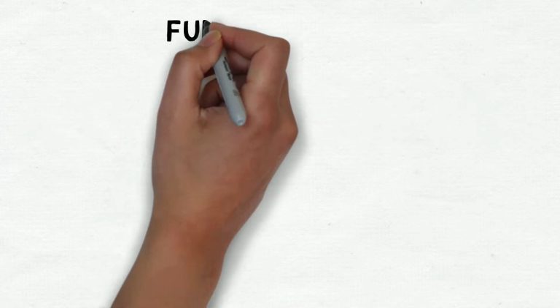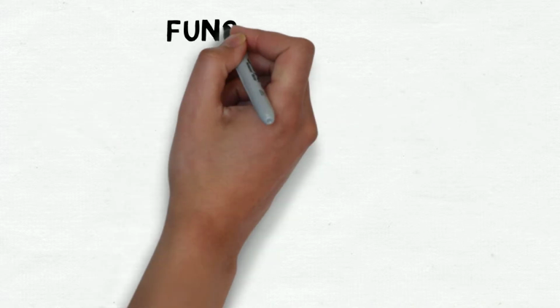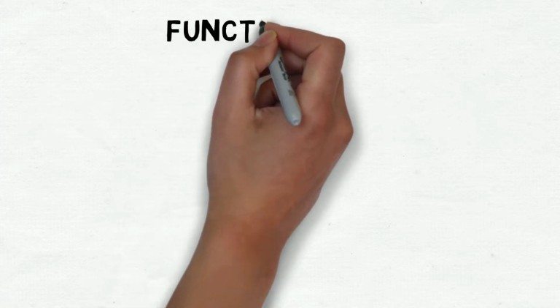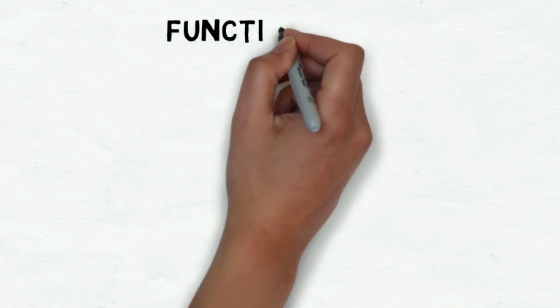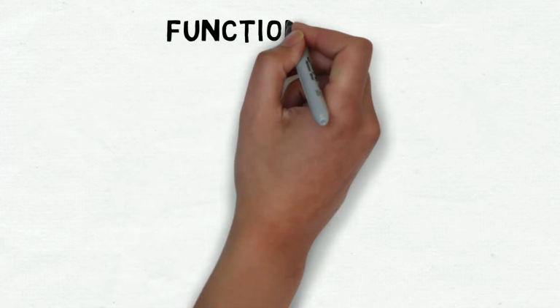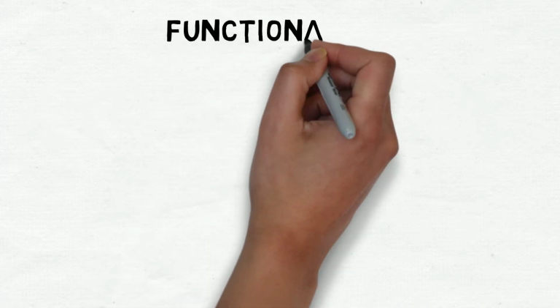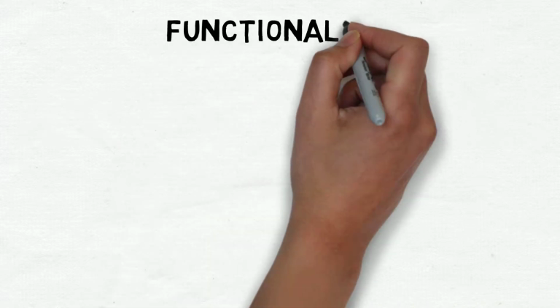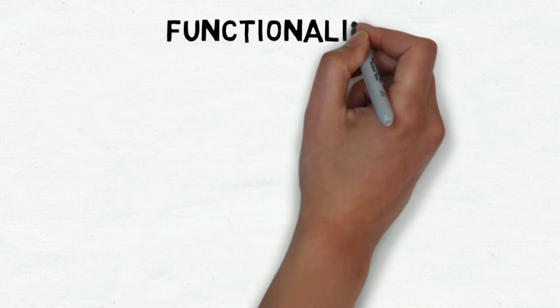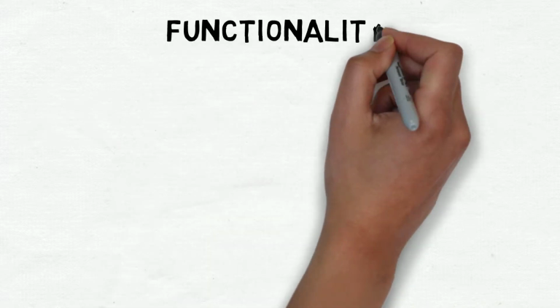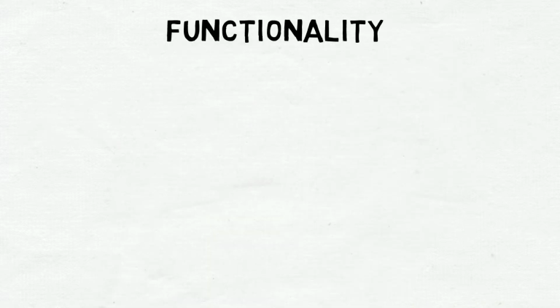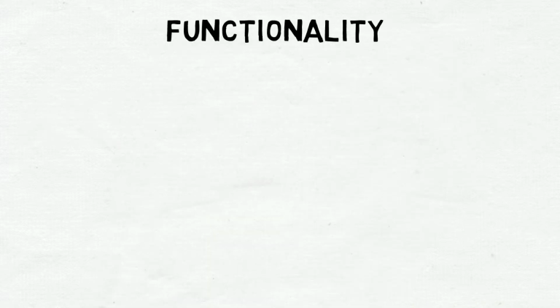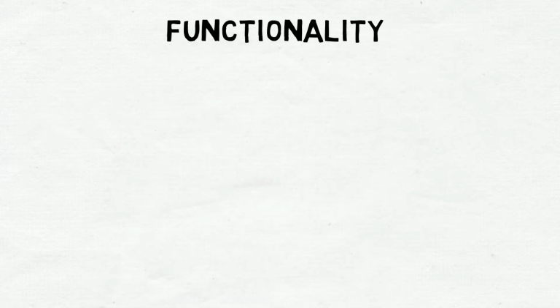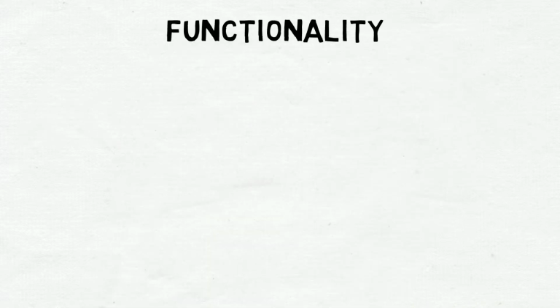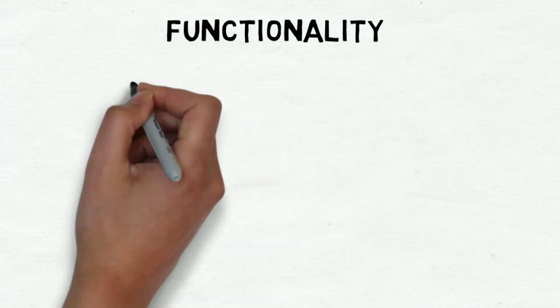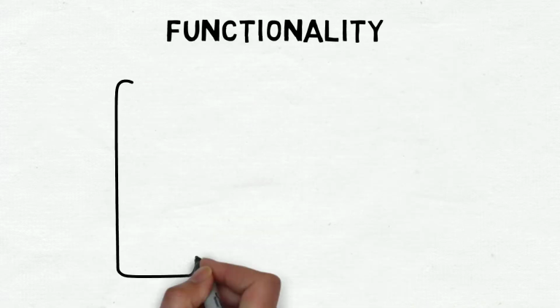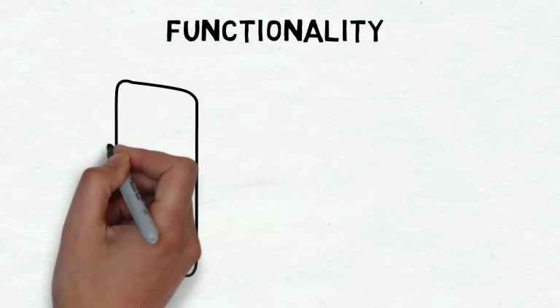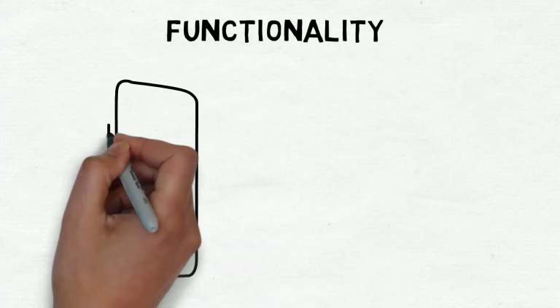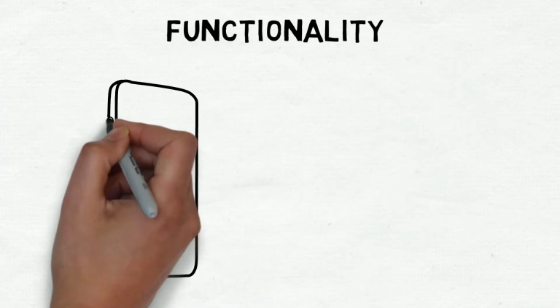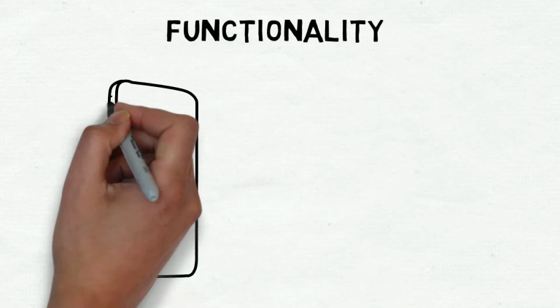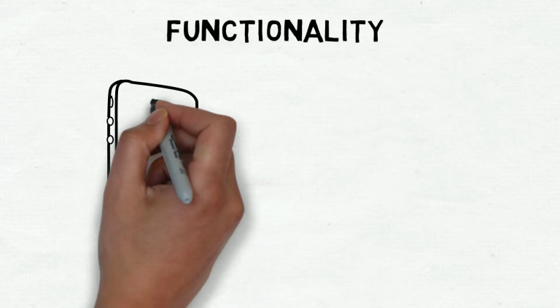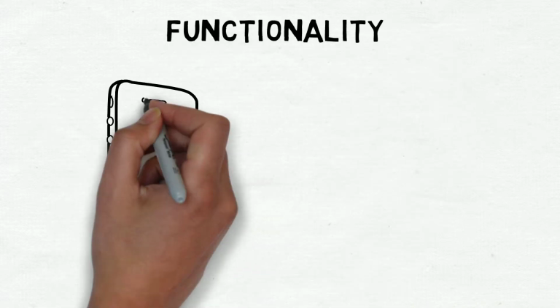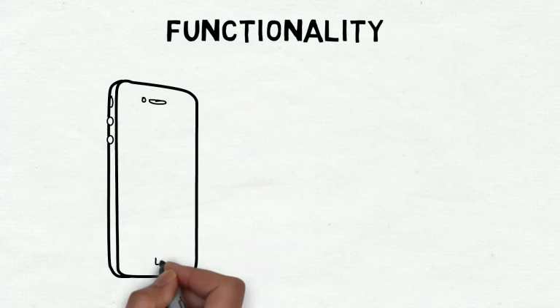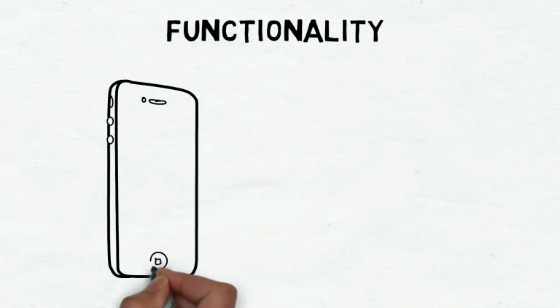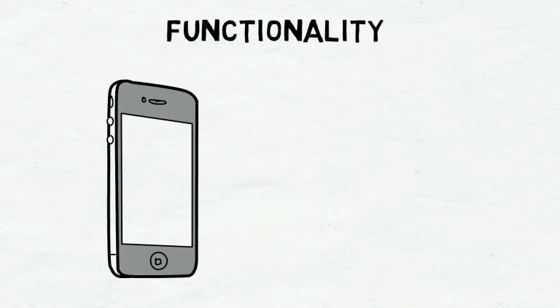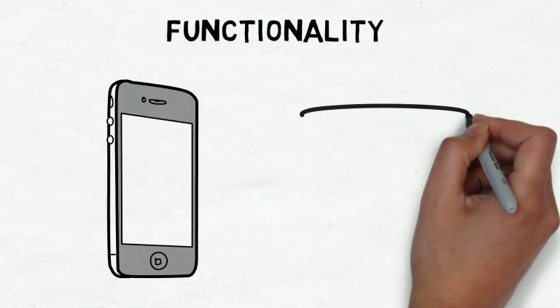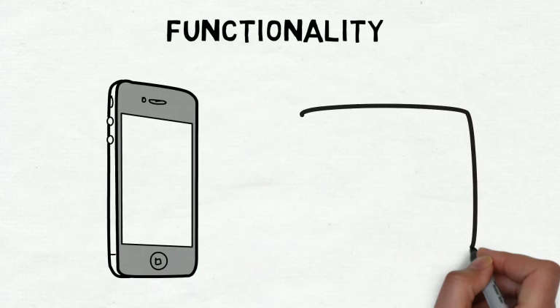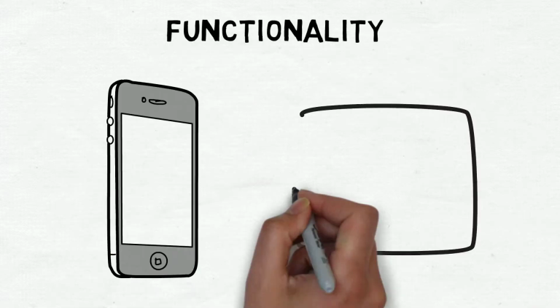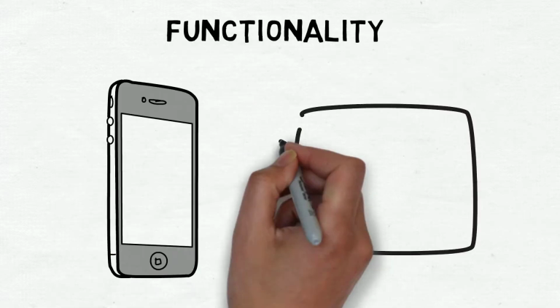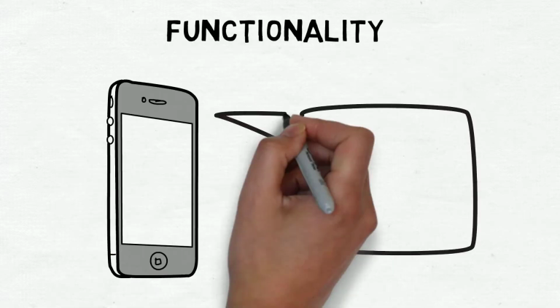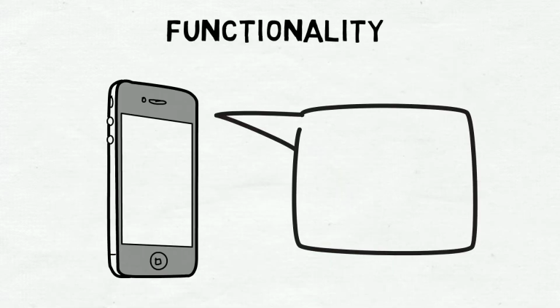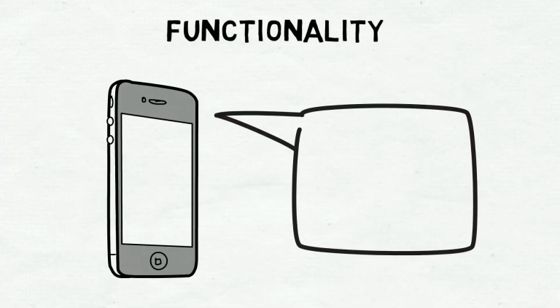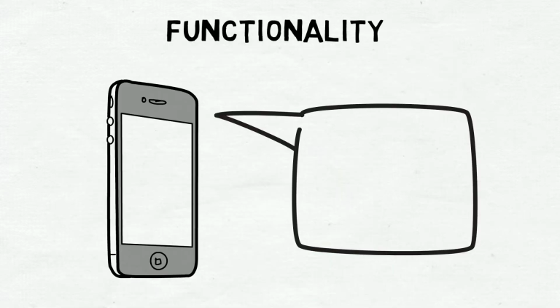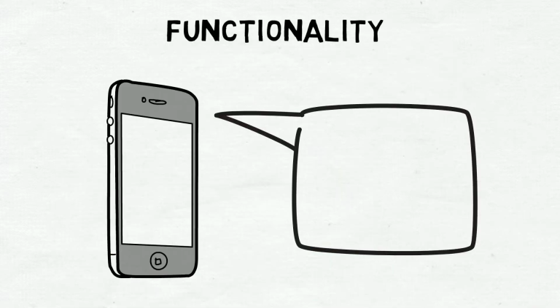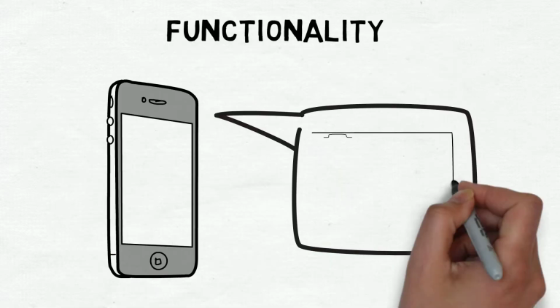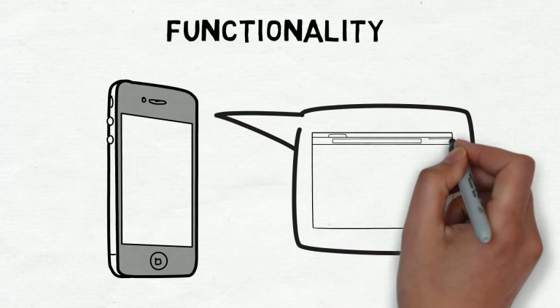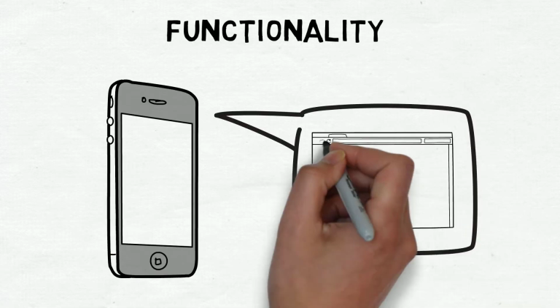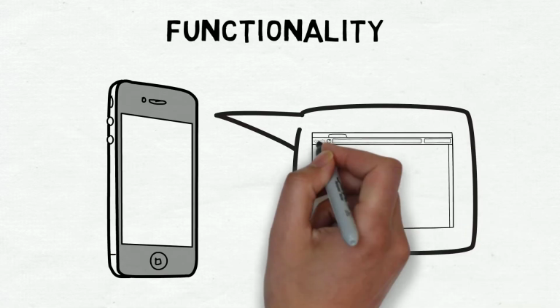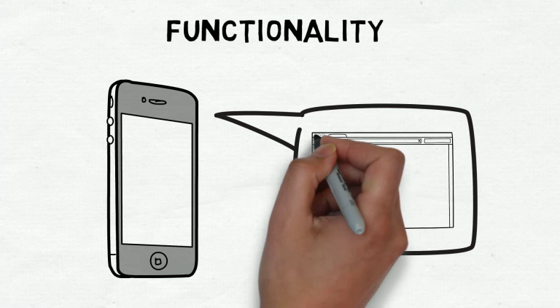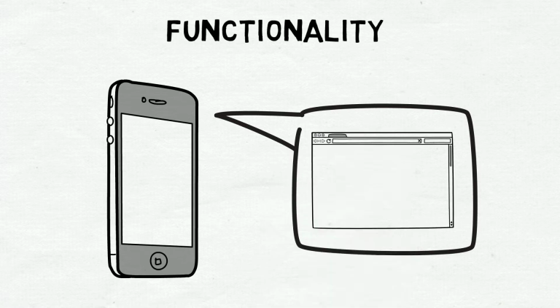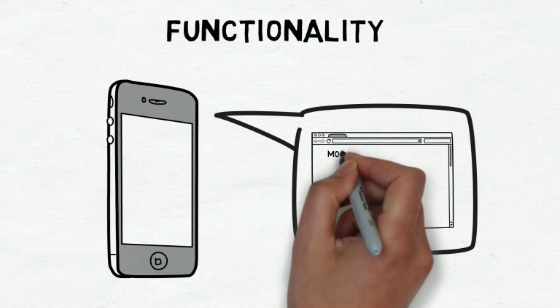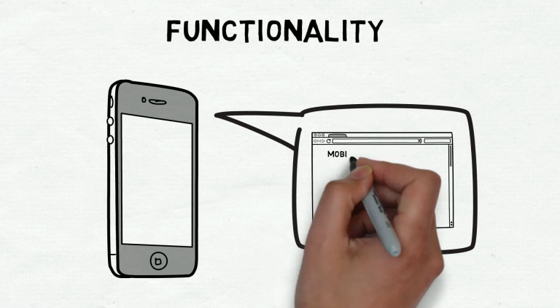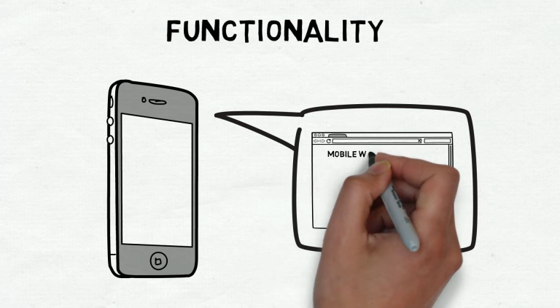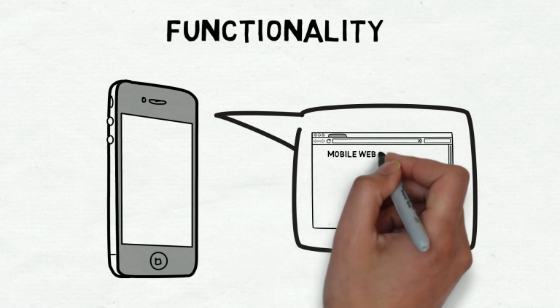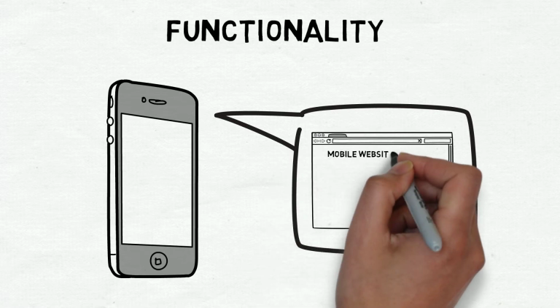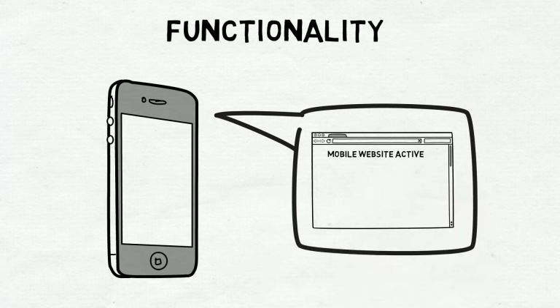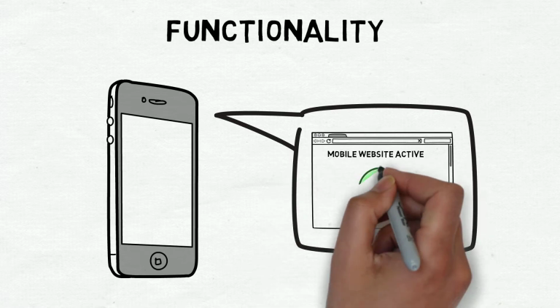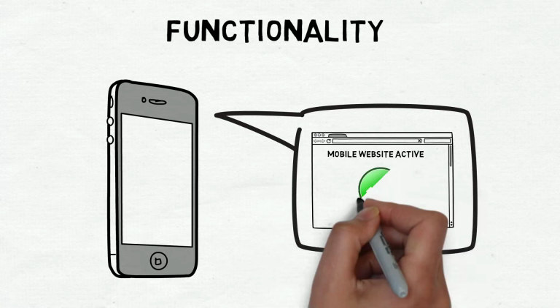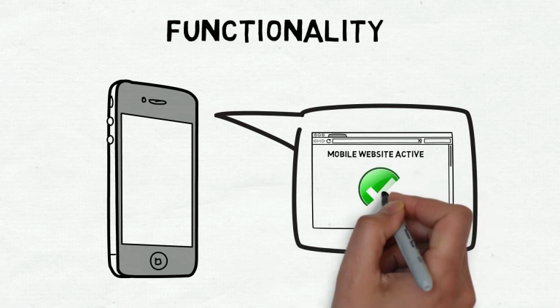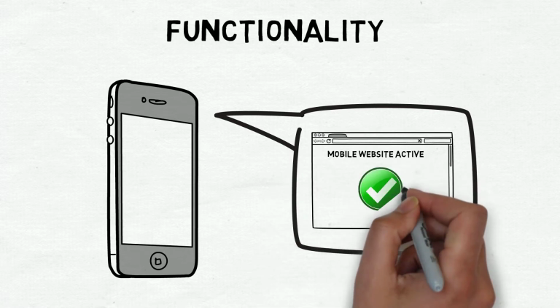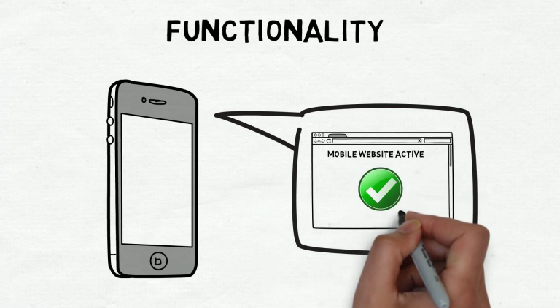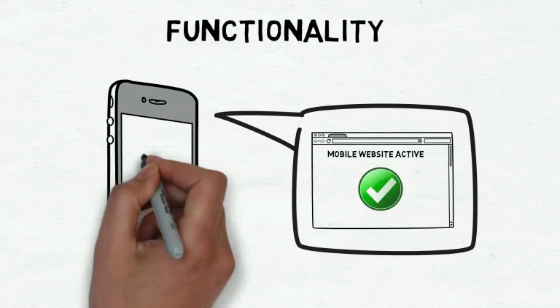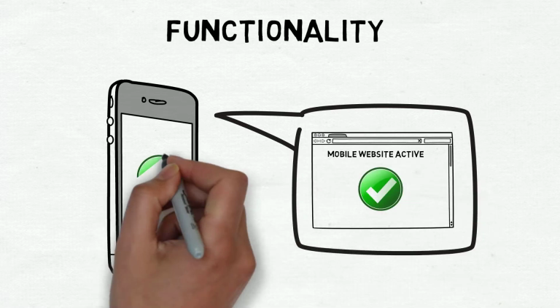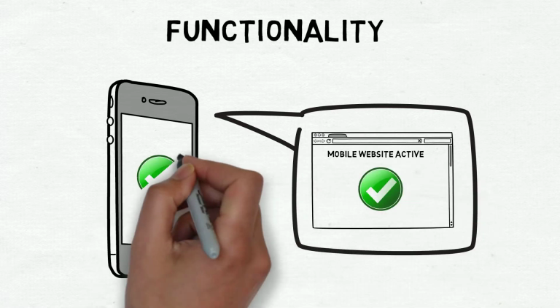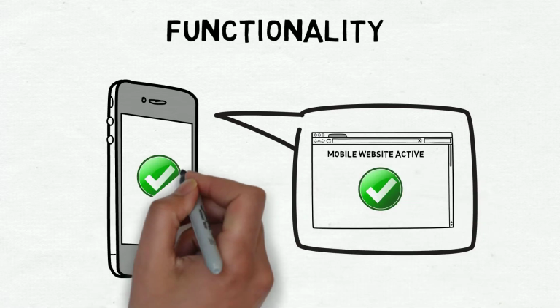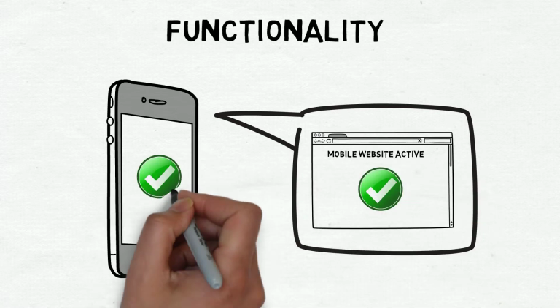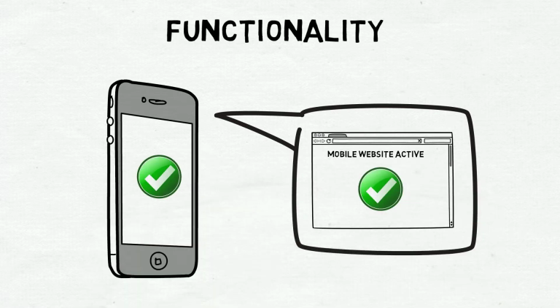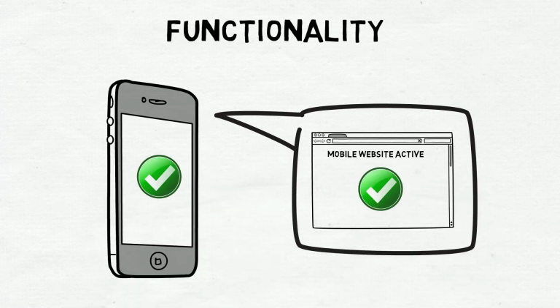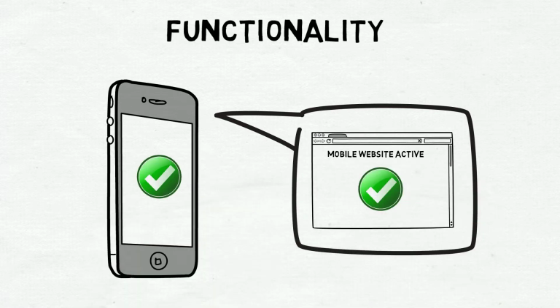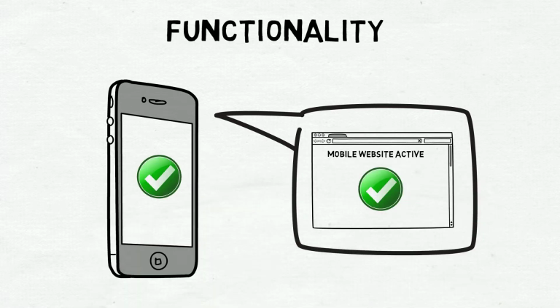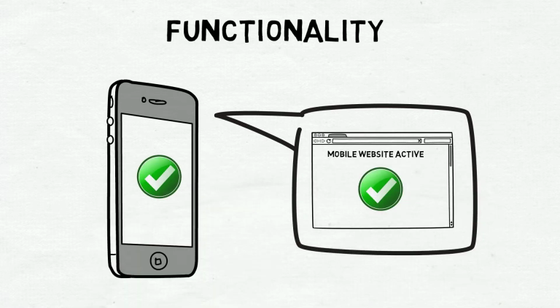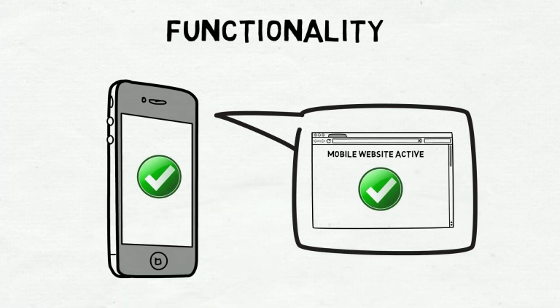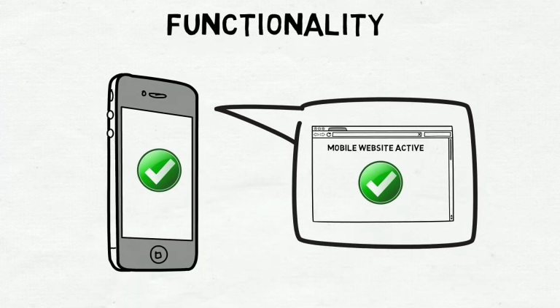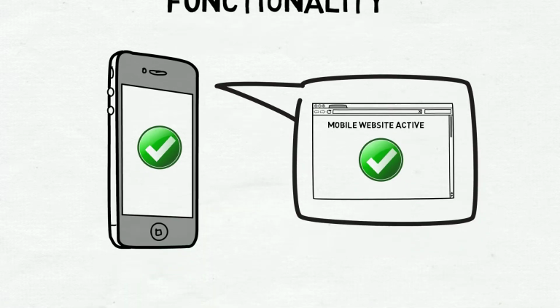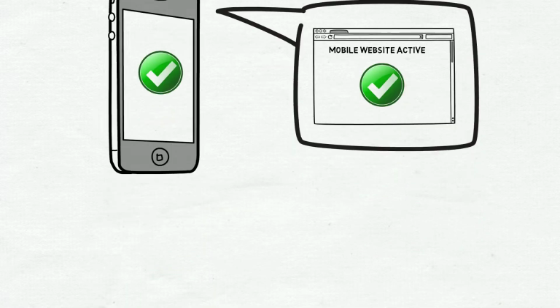Functionality. Ensure the mobile version of your site is active and functional. Responsive design can go a long way.